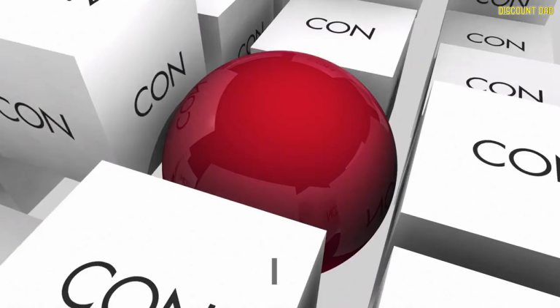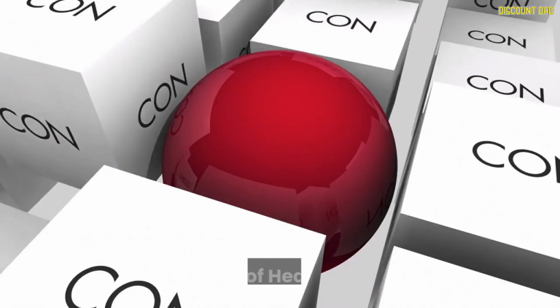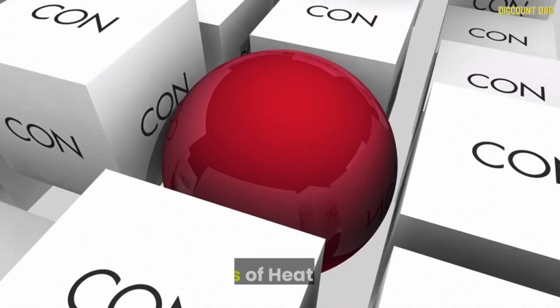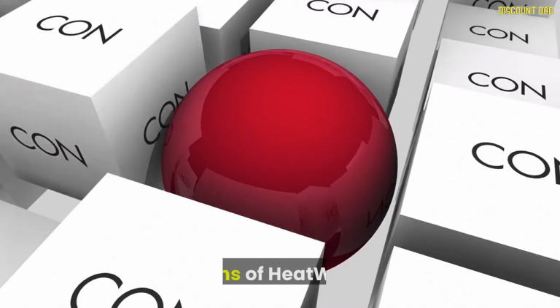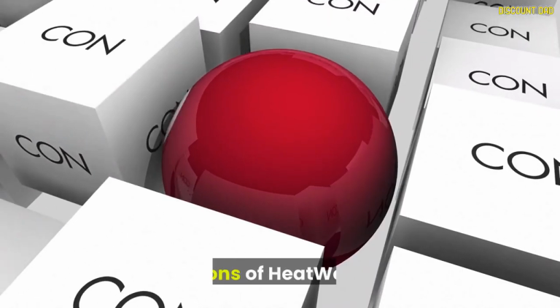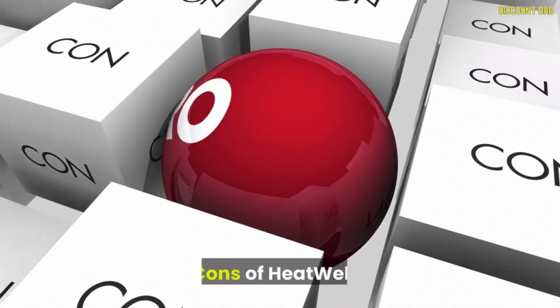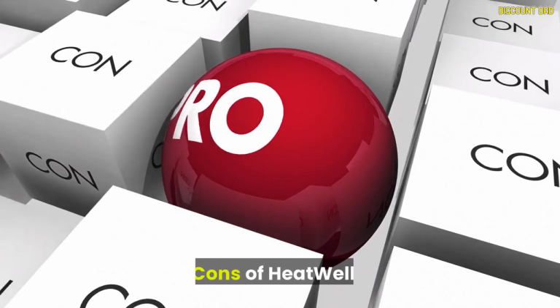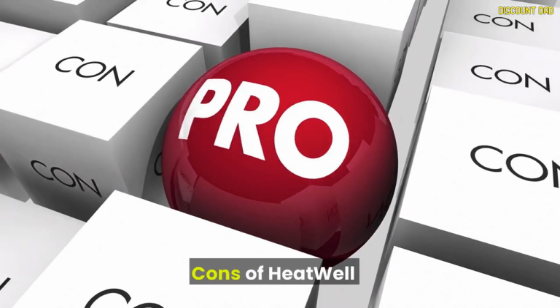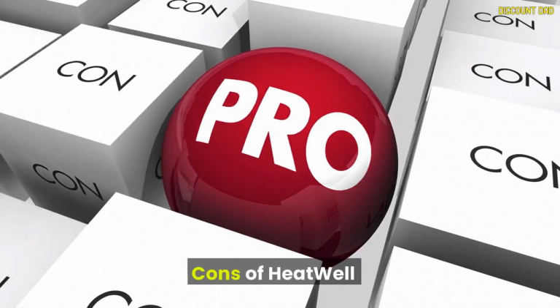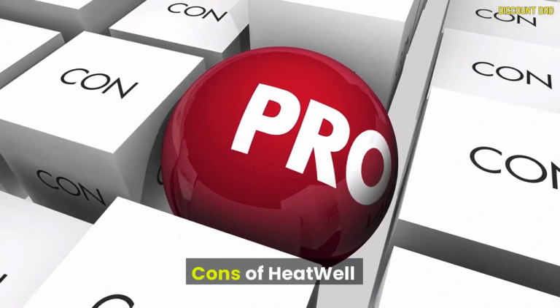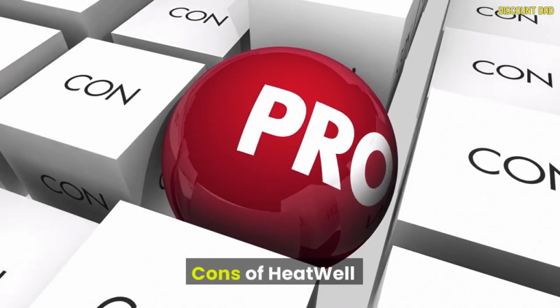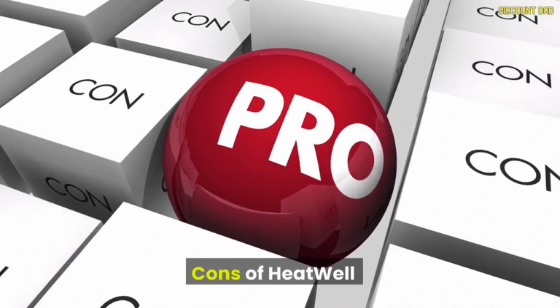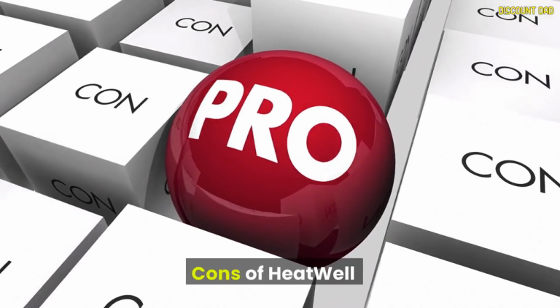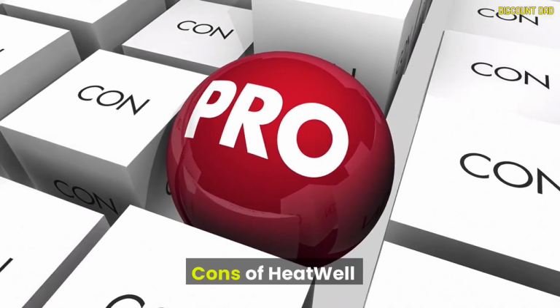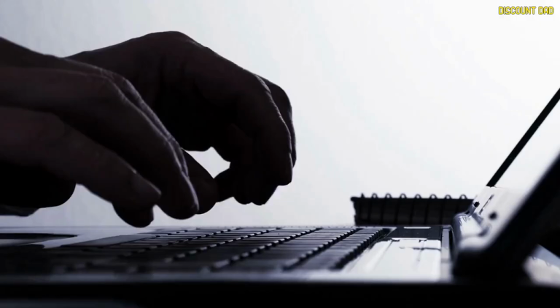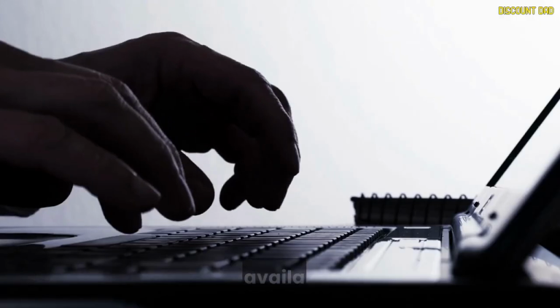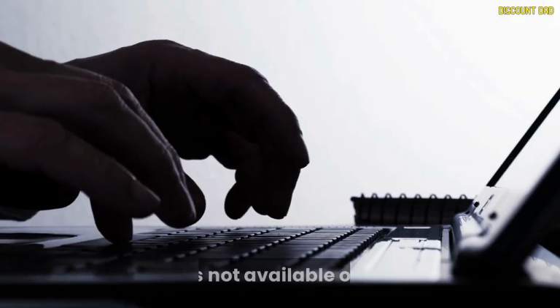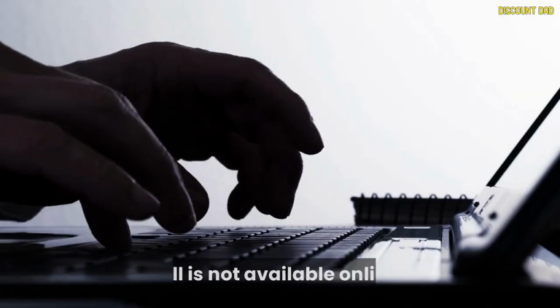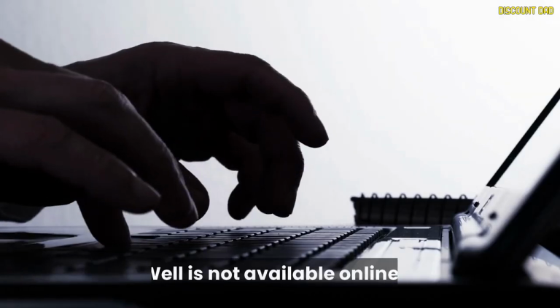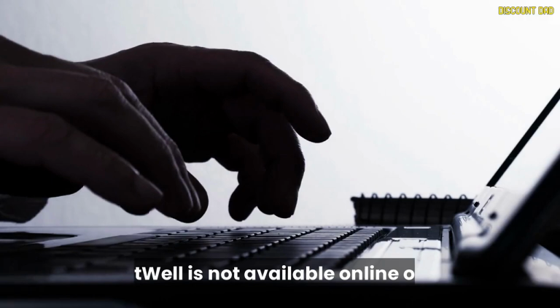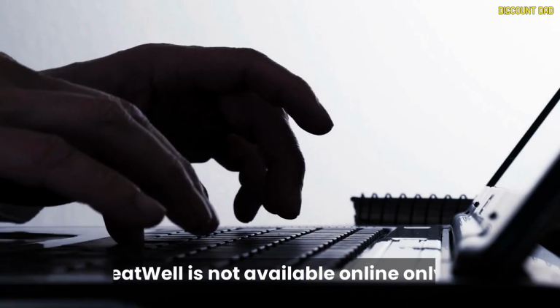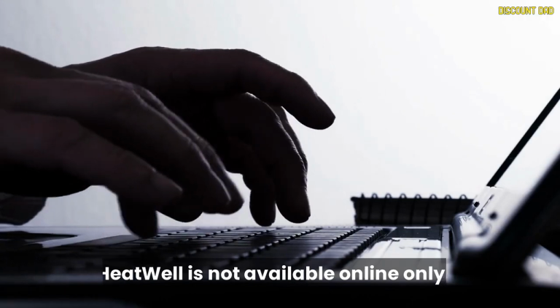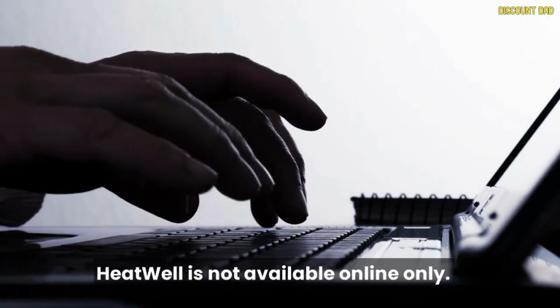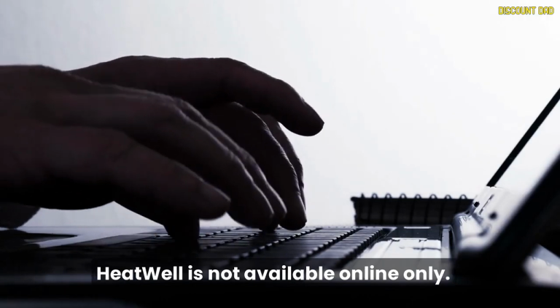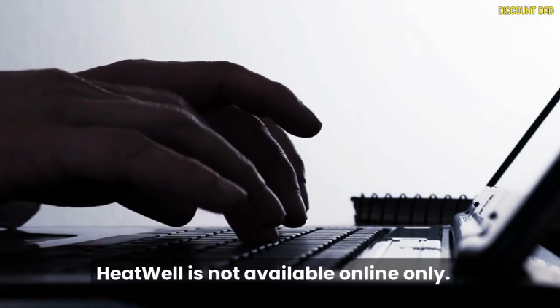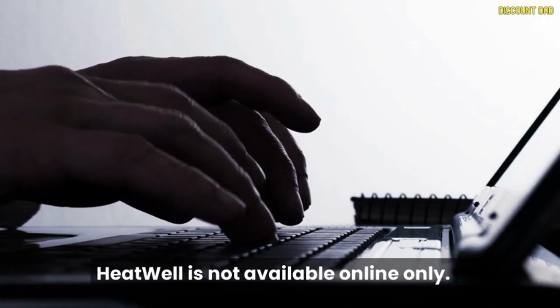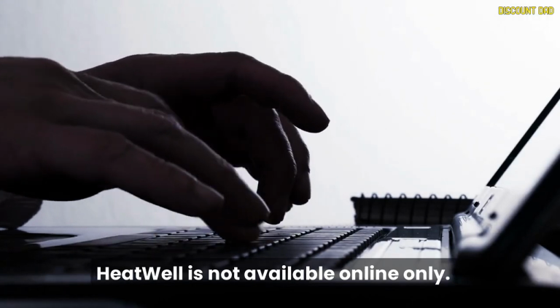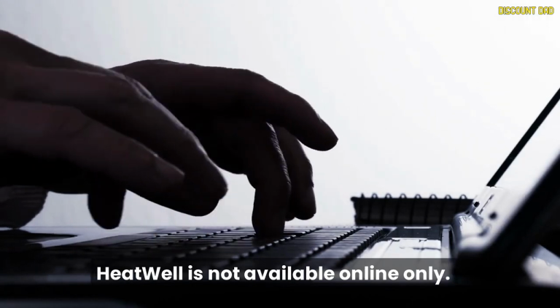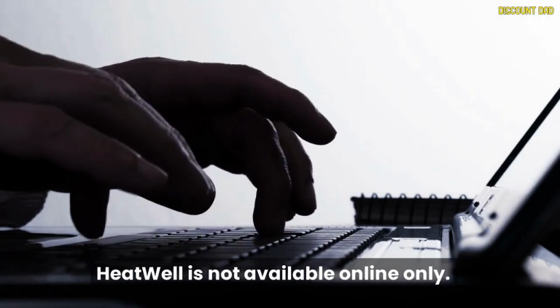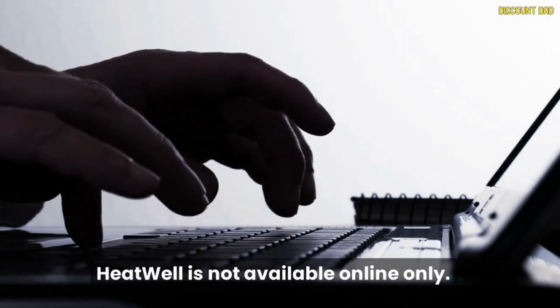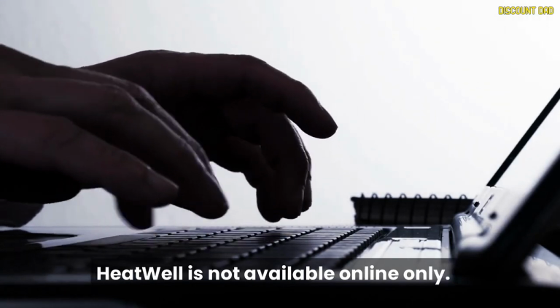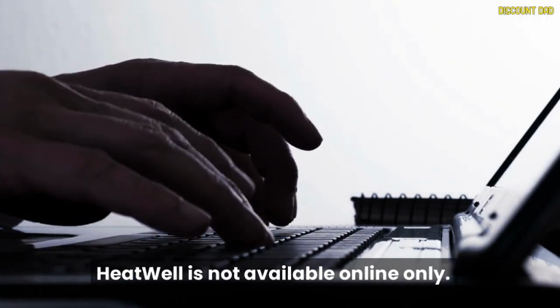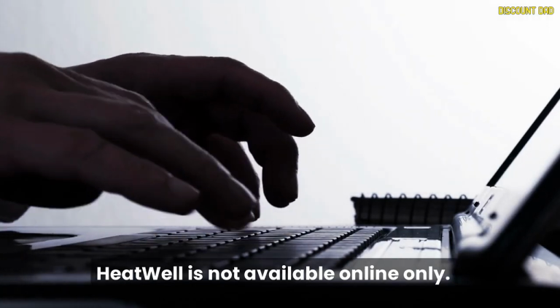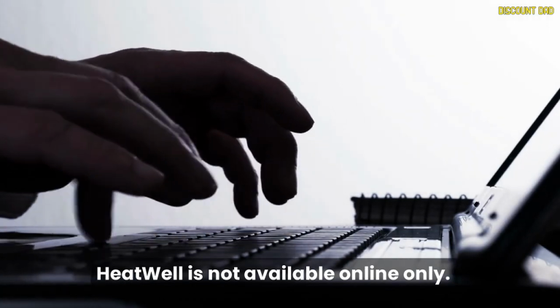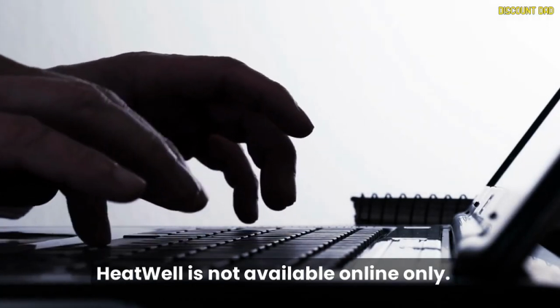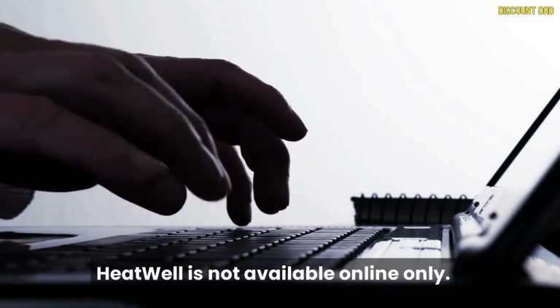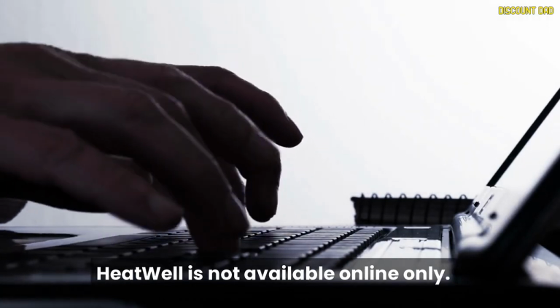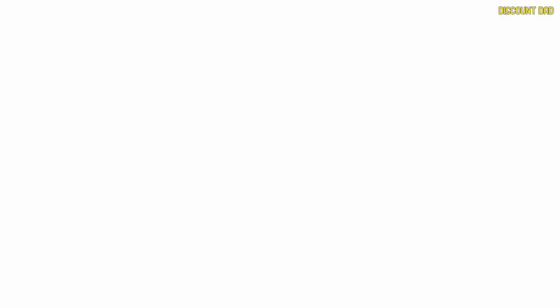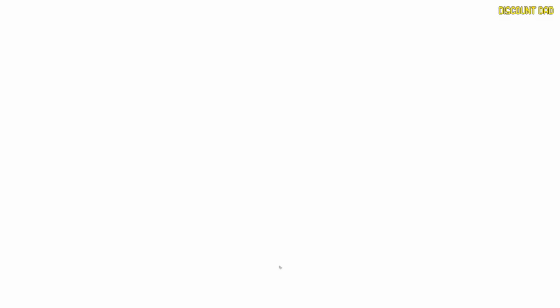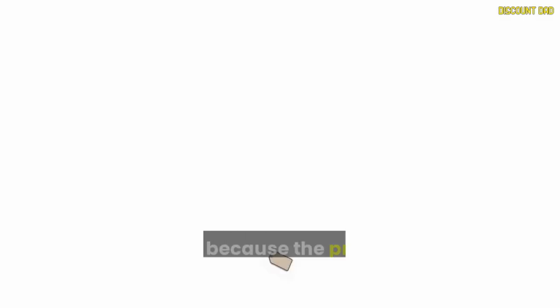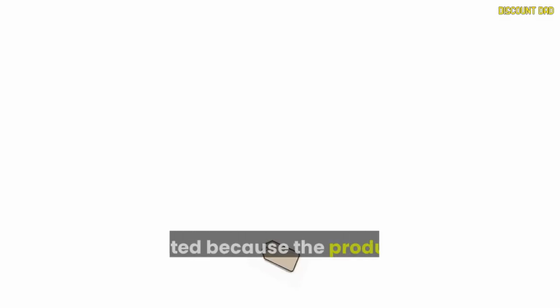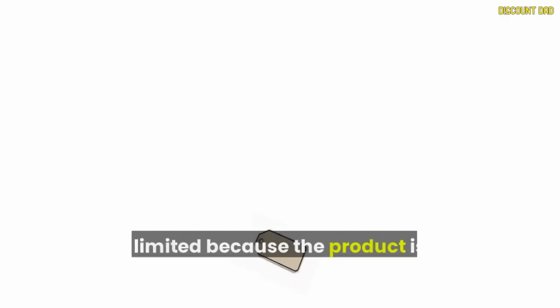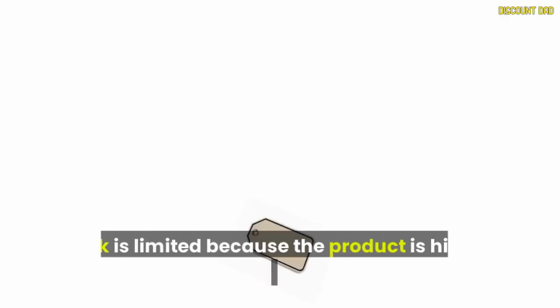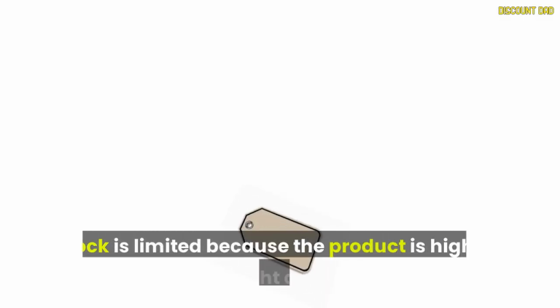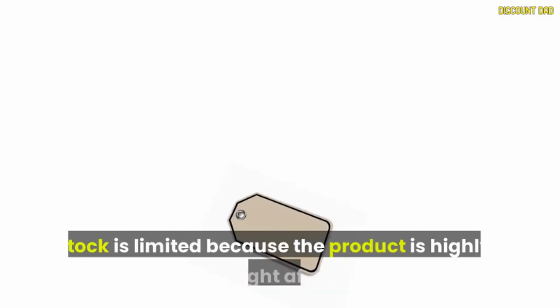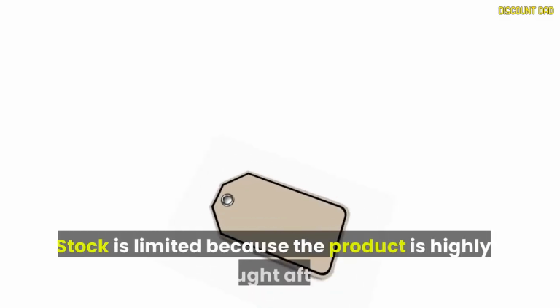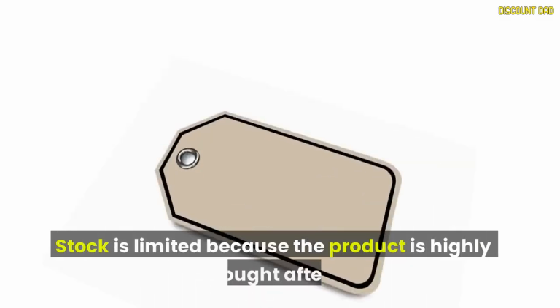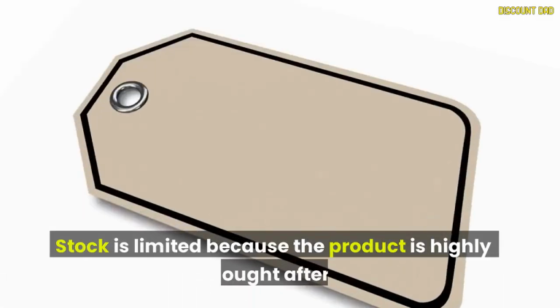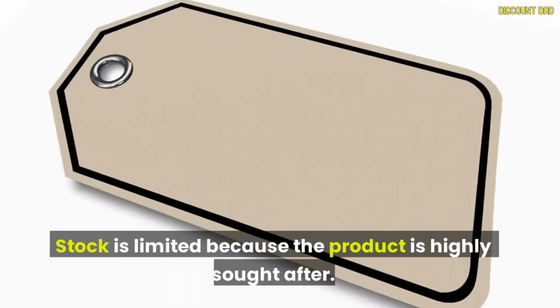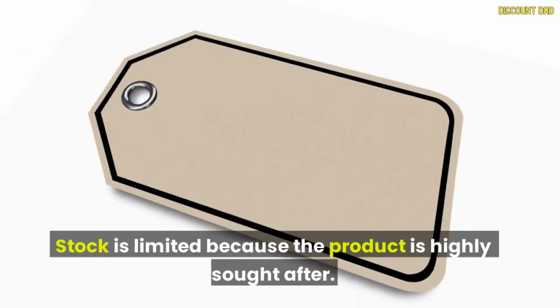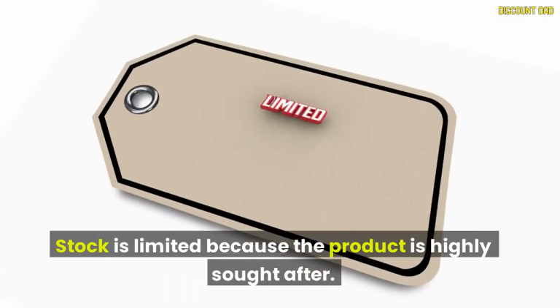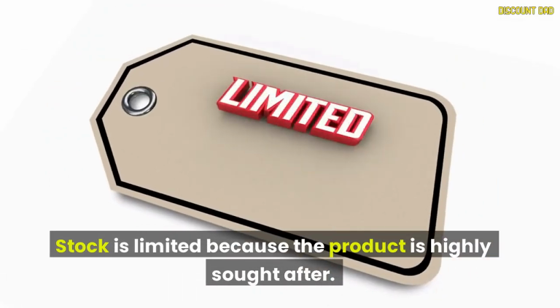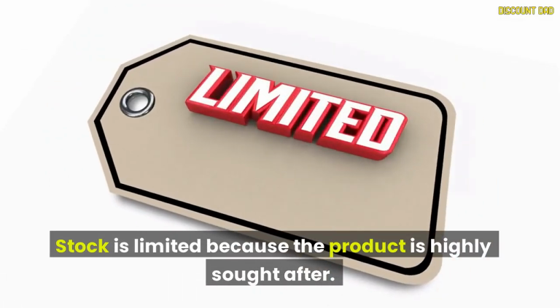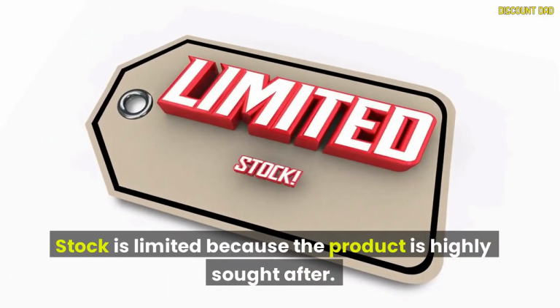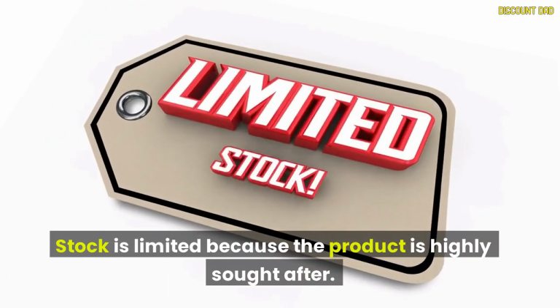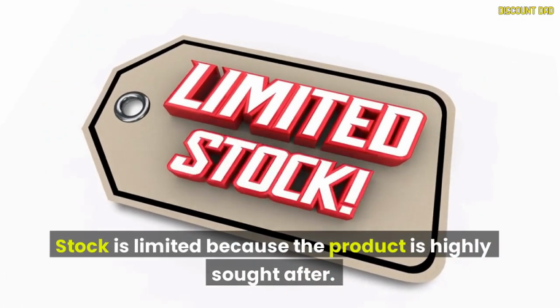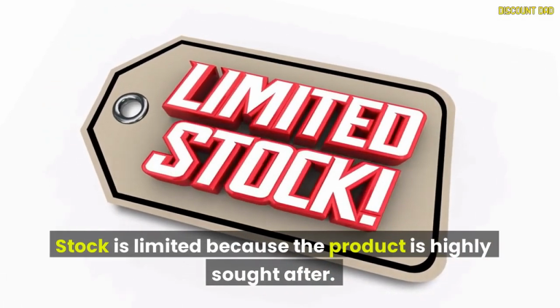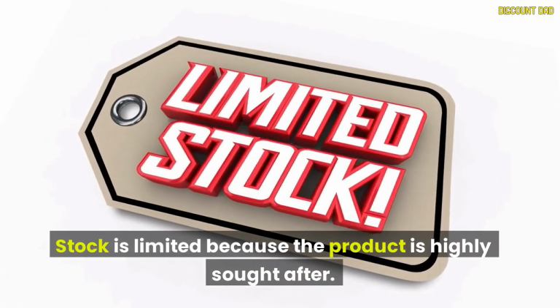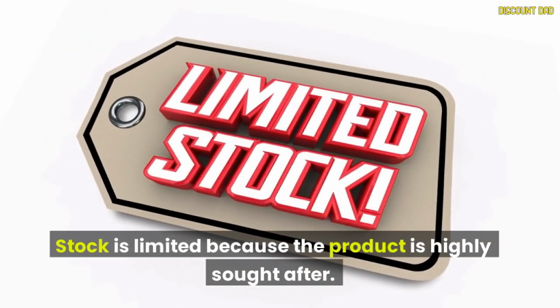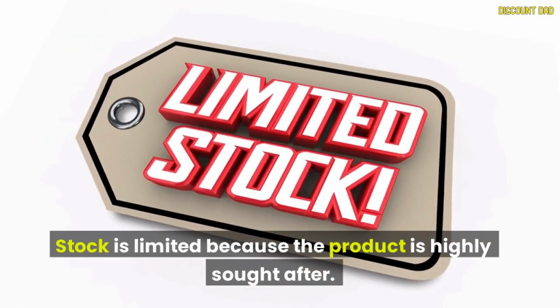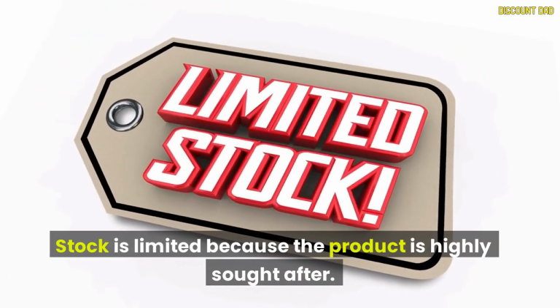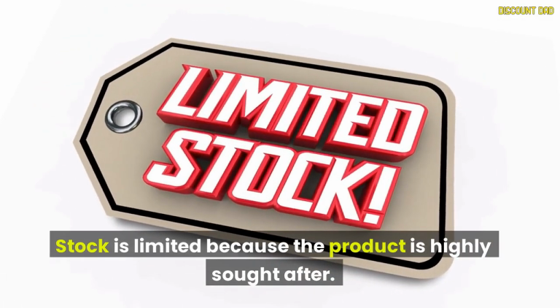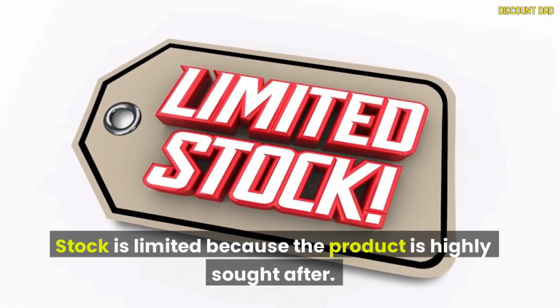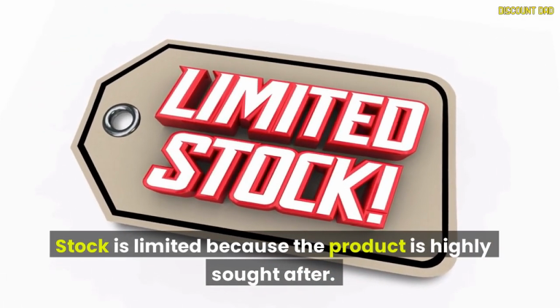Cons of Heat Well: Heat Well is only available online. Stock is limited because the product is highly sought after.